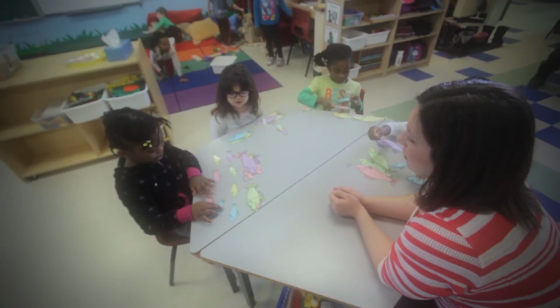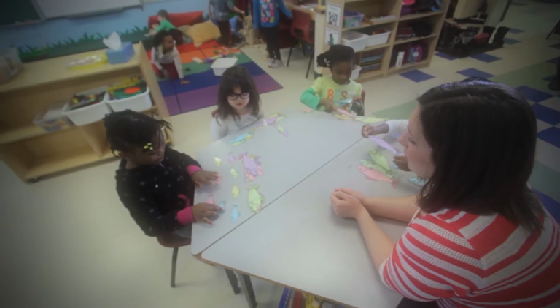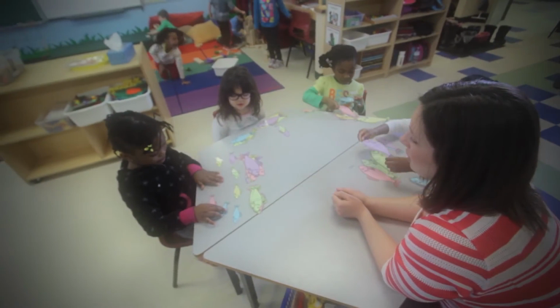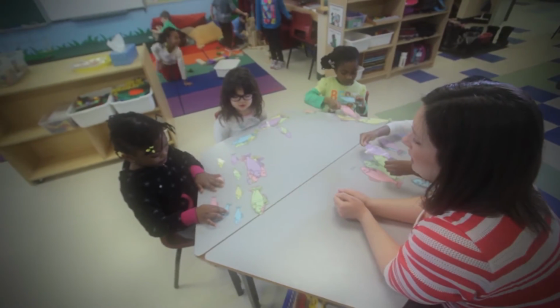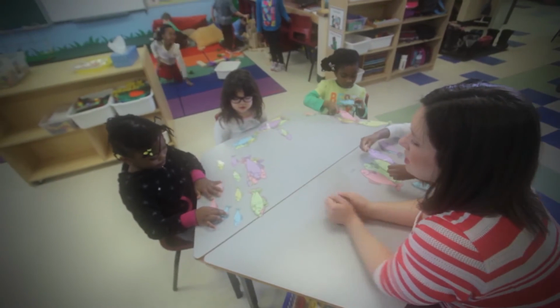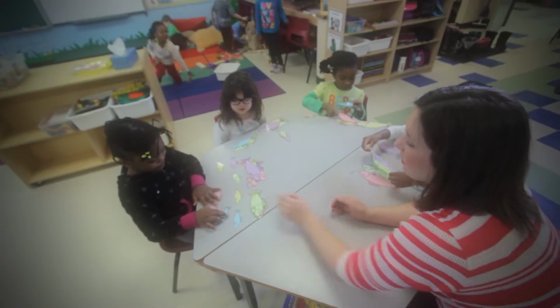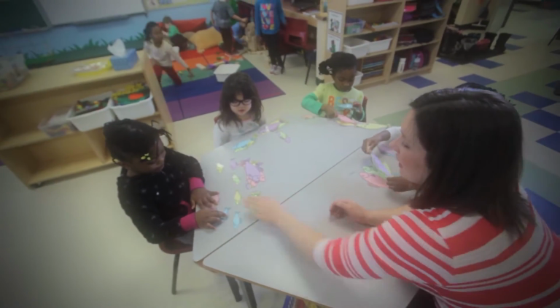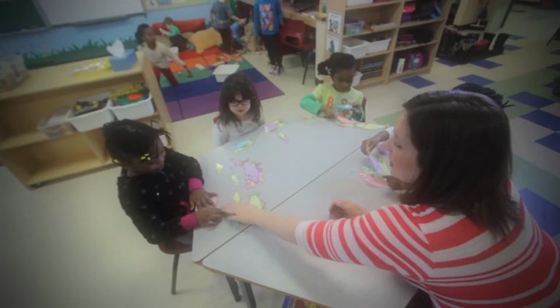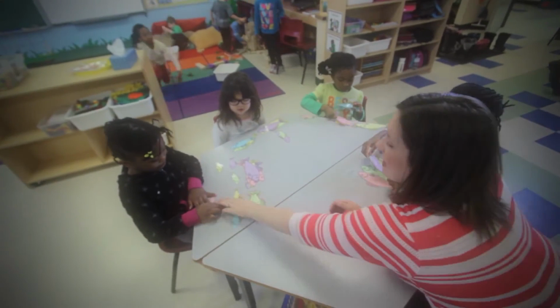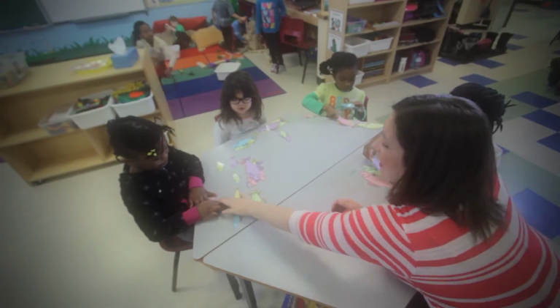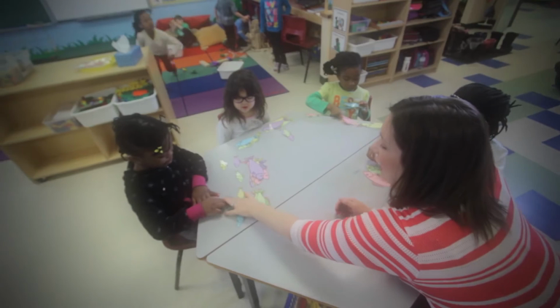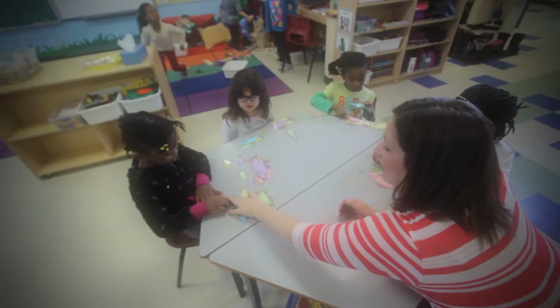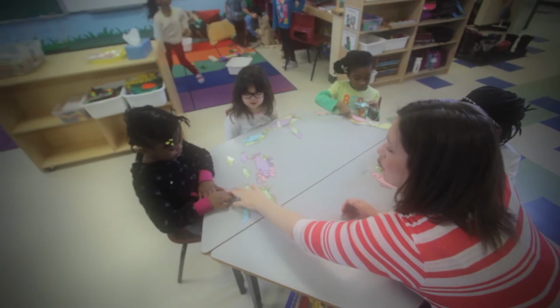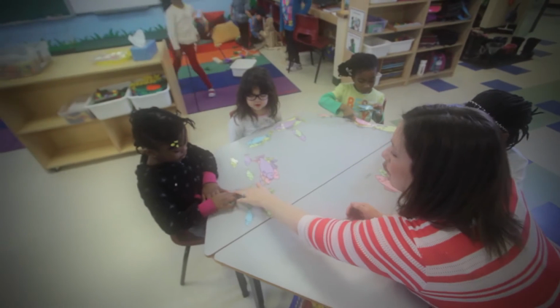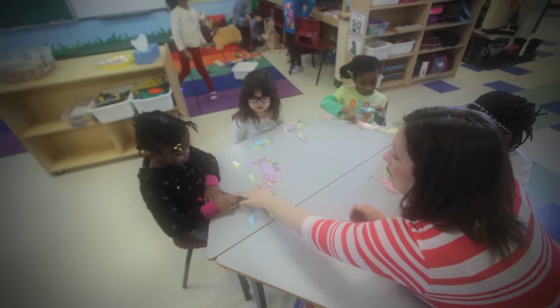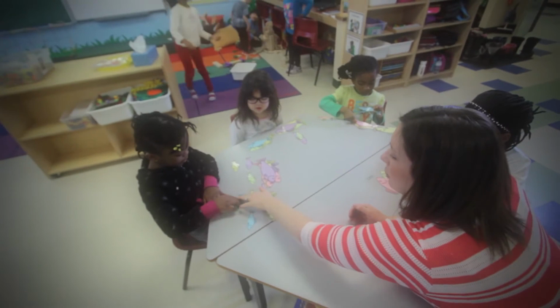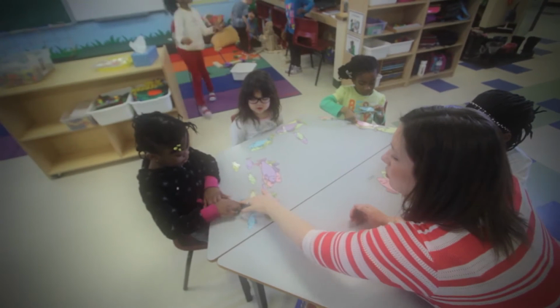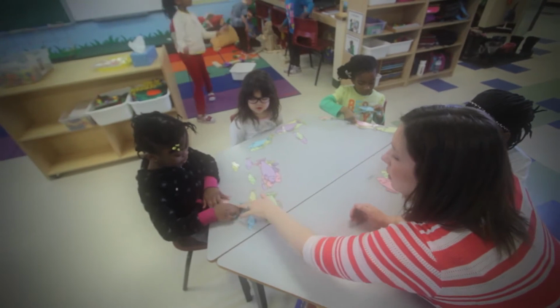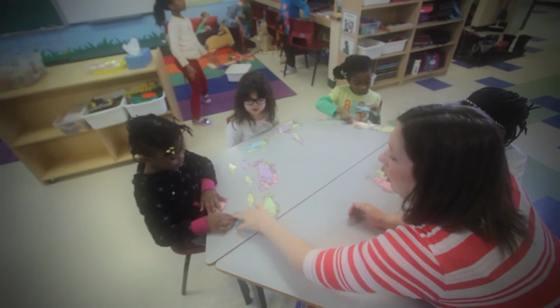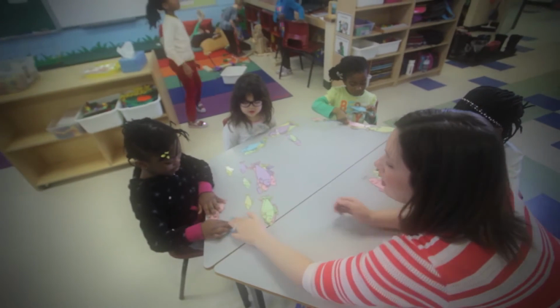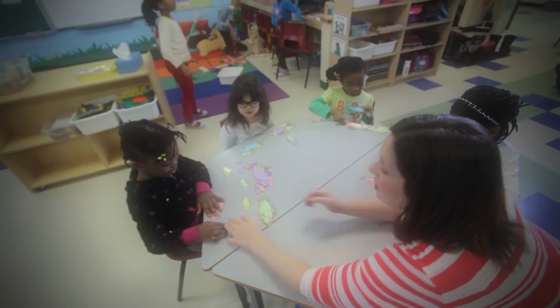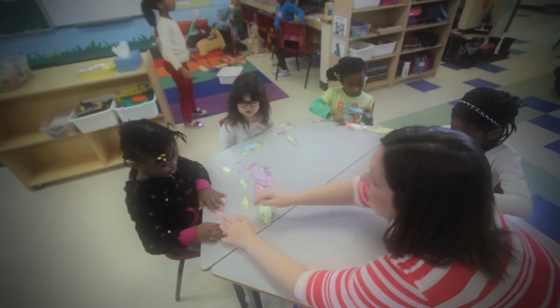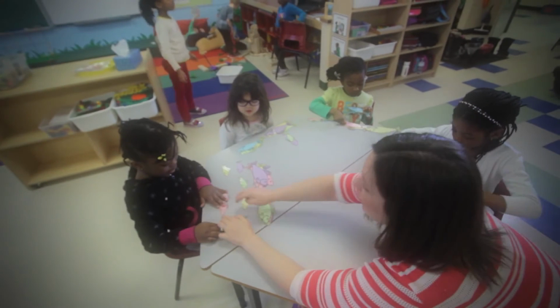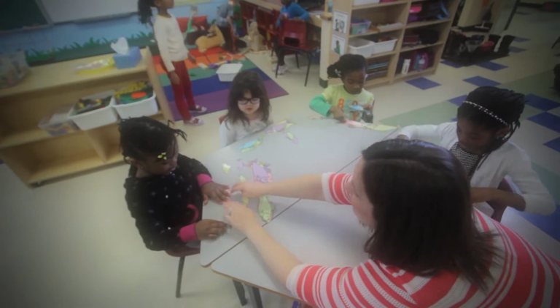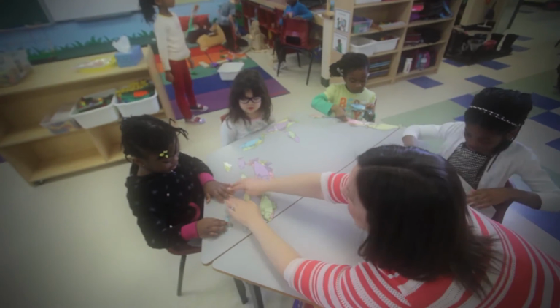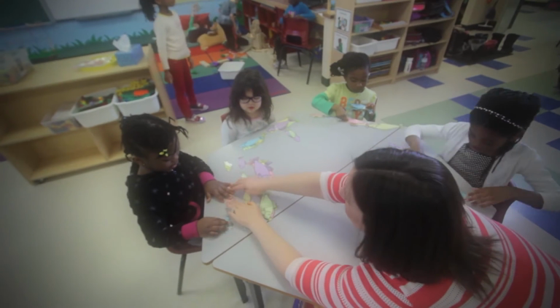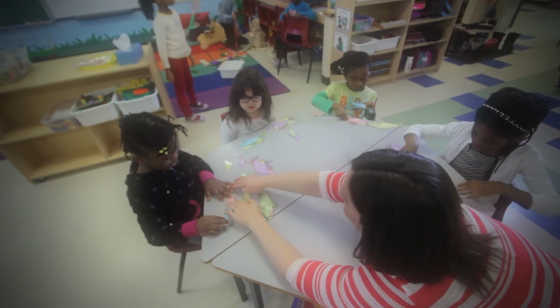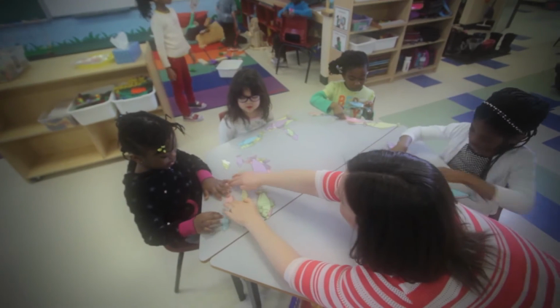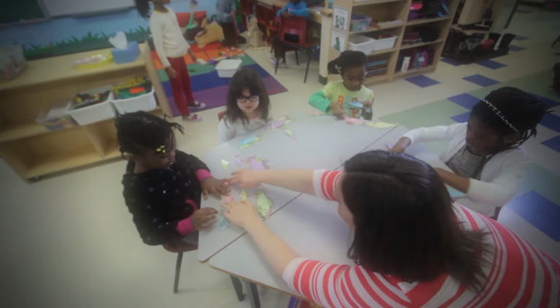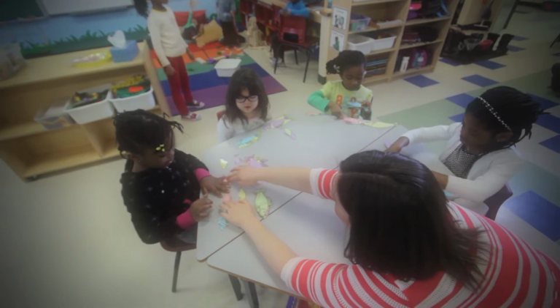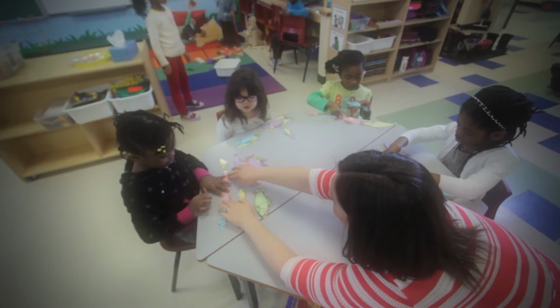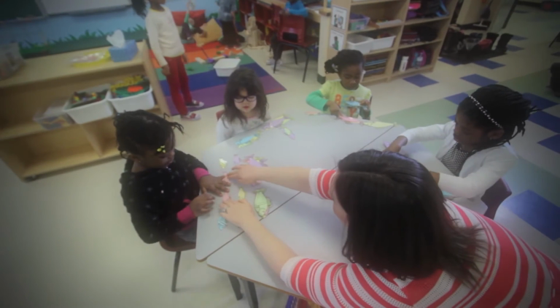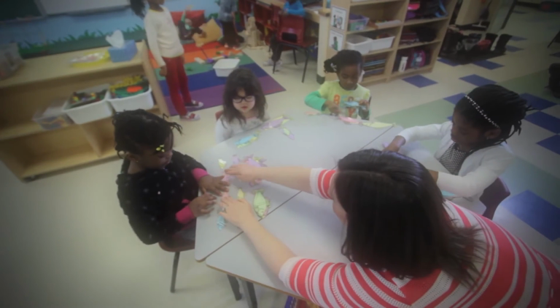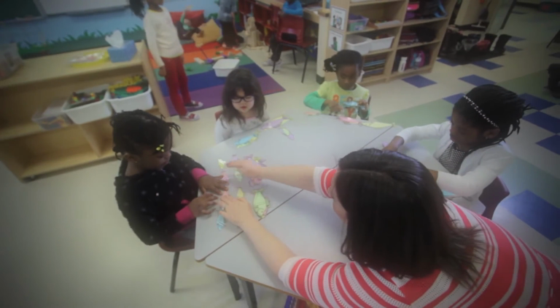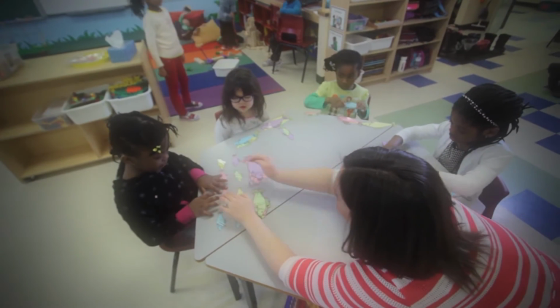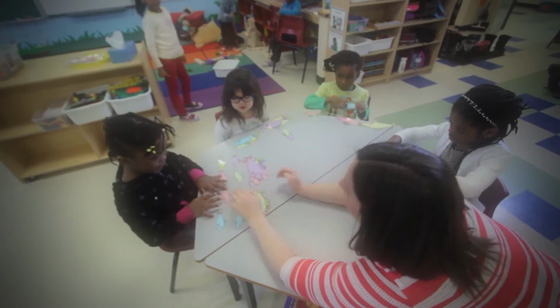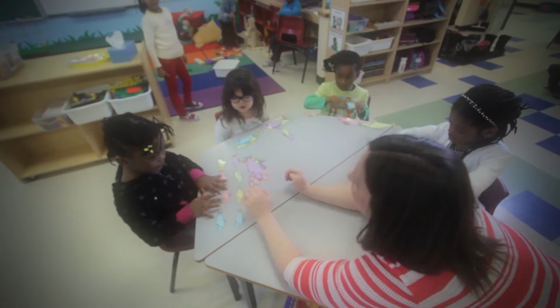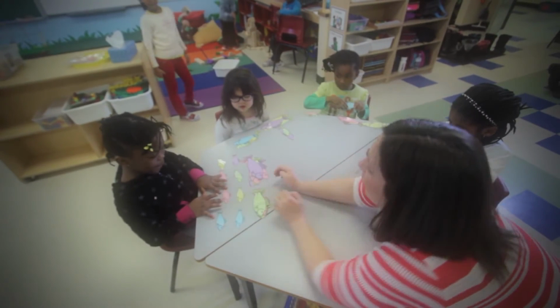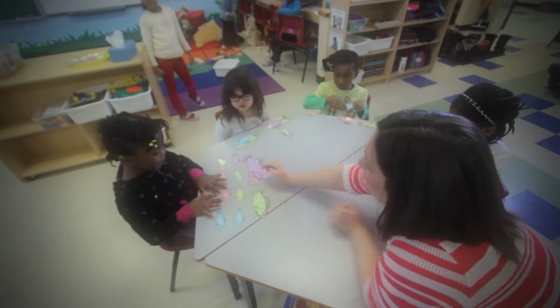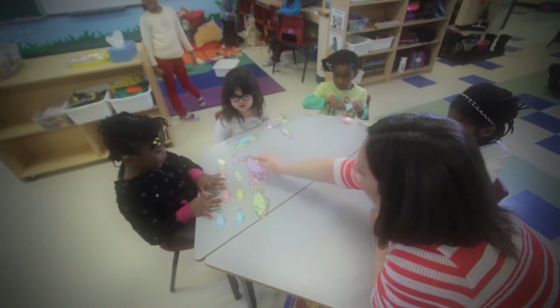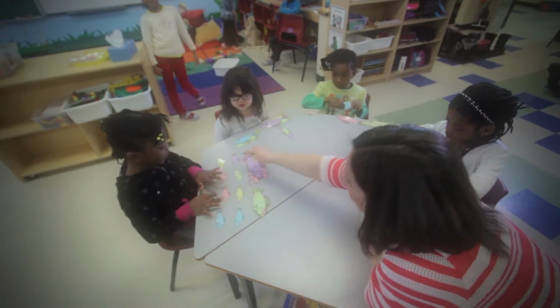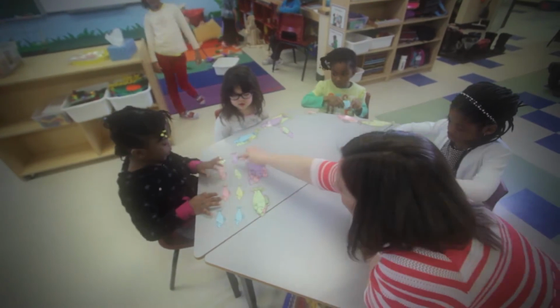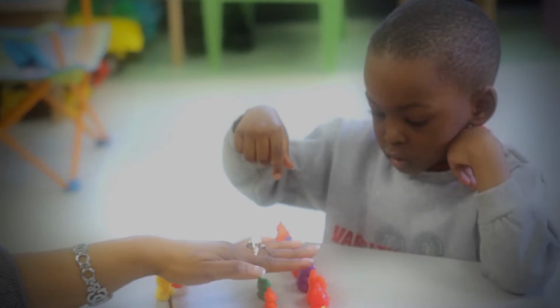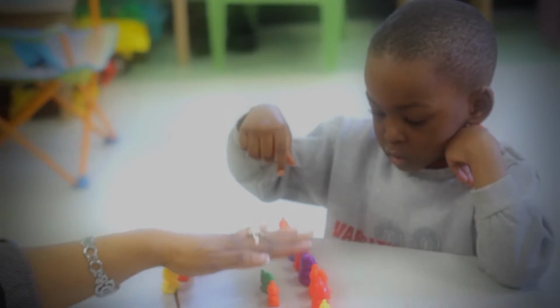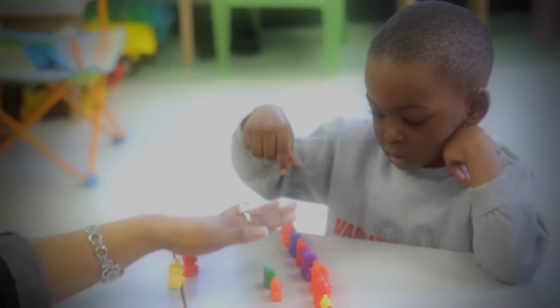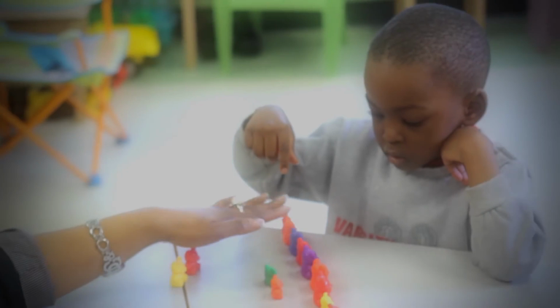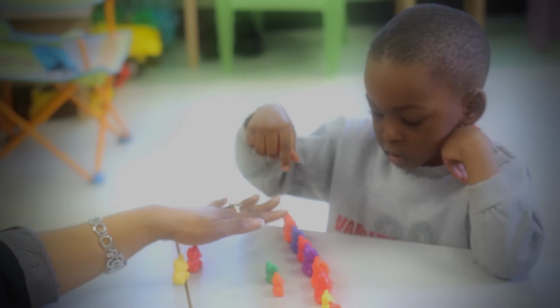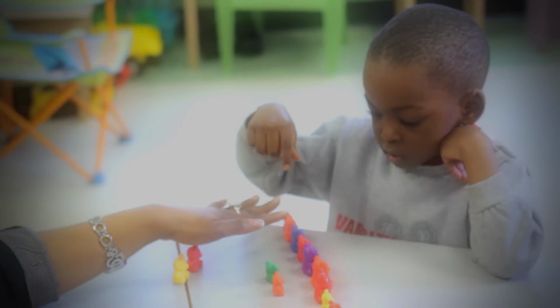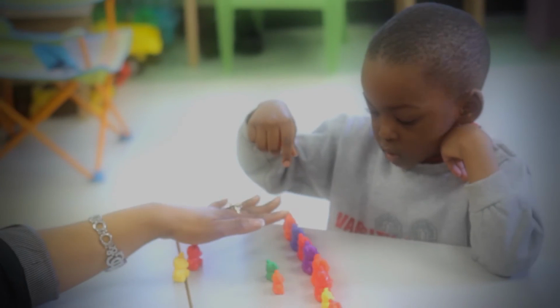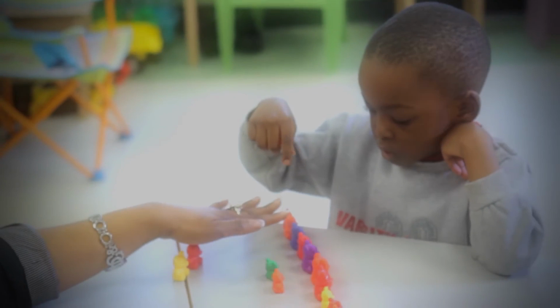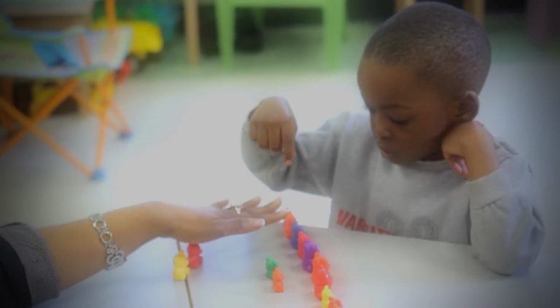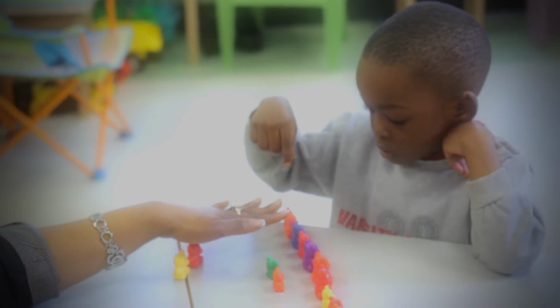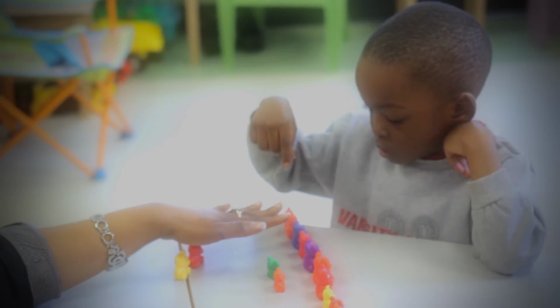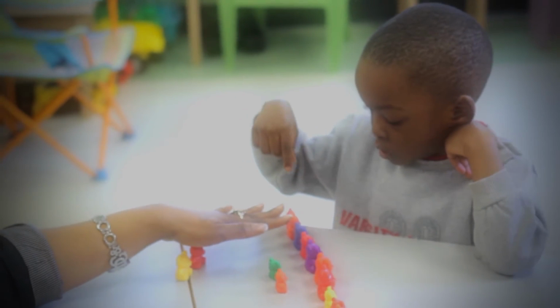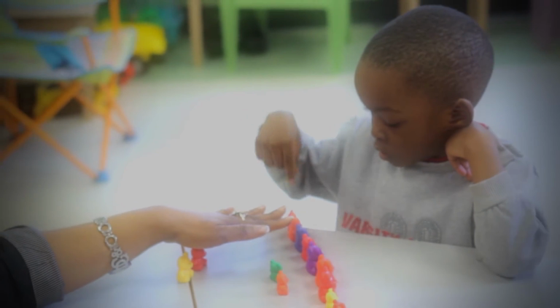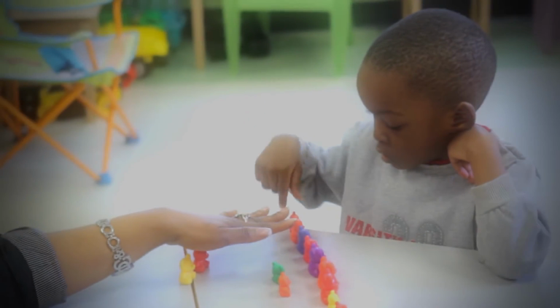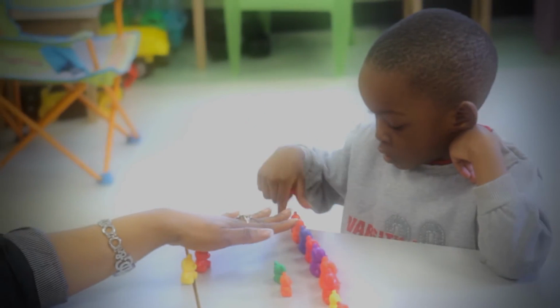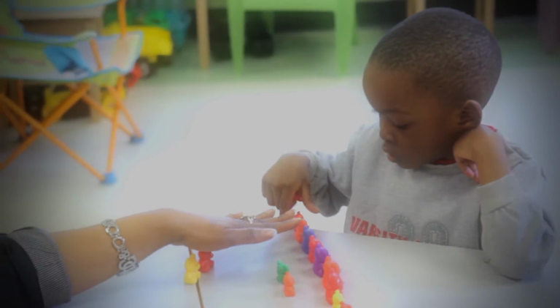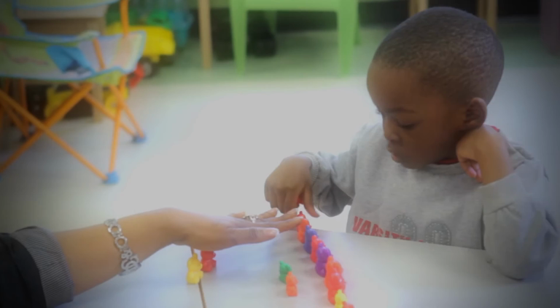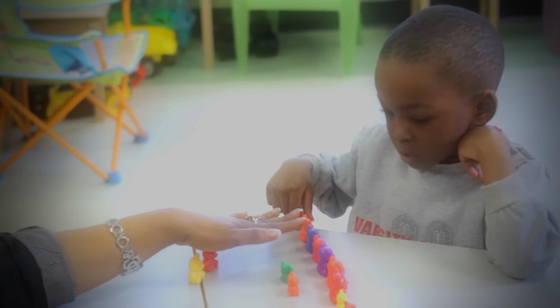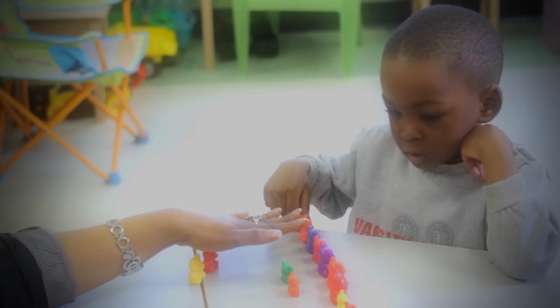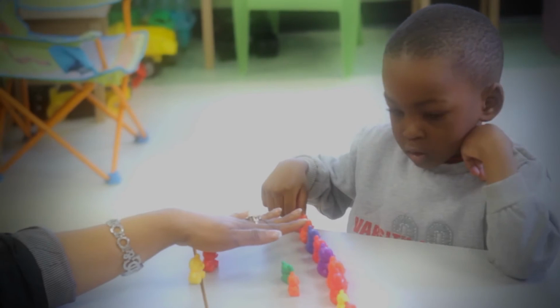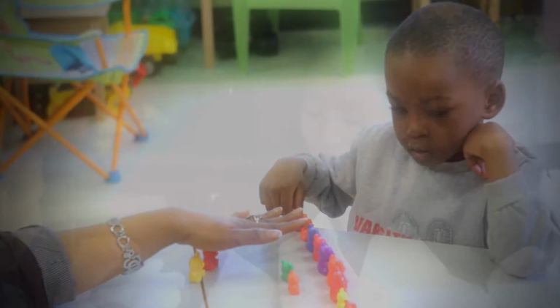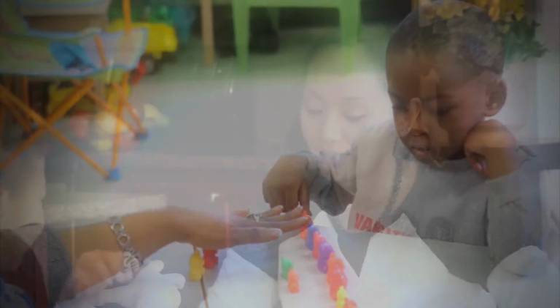Kindergarten teaching teams have great ideas for activities and games that use math. You can do these activities at home too.